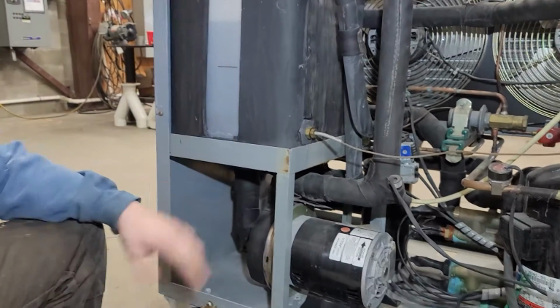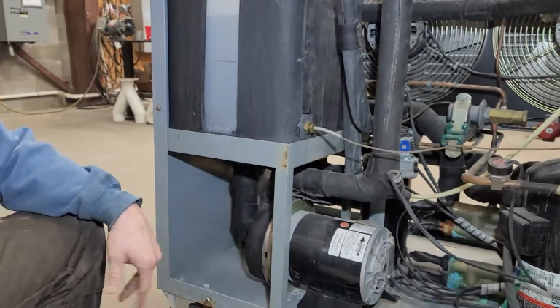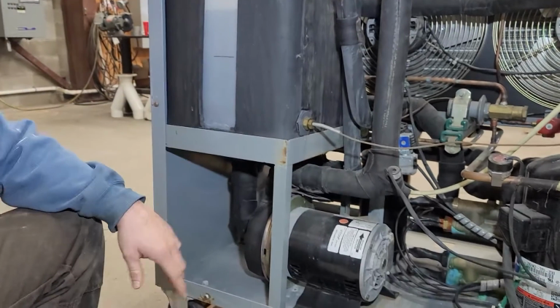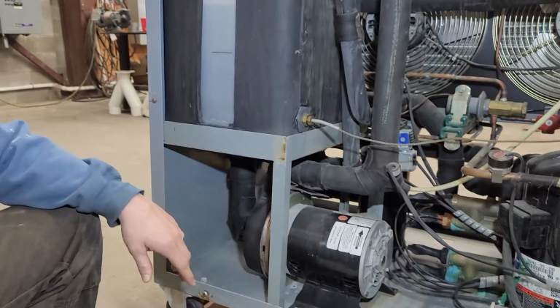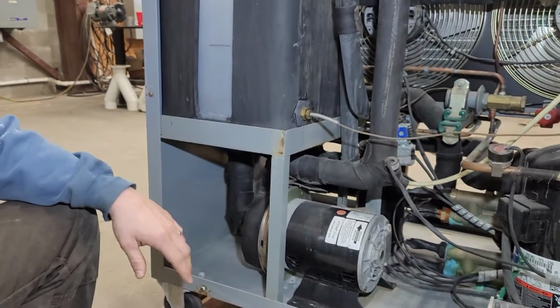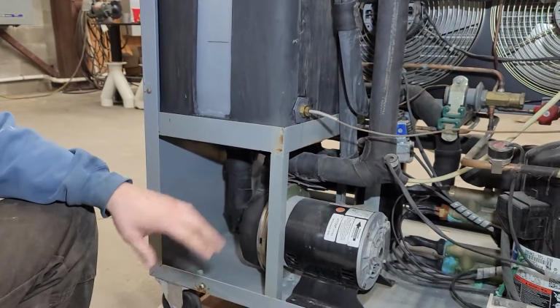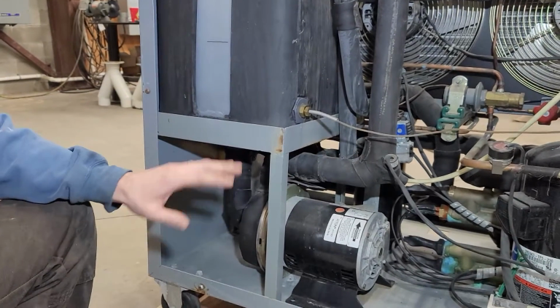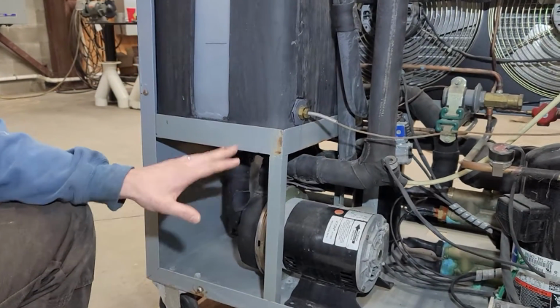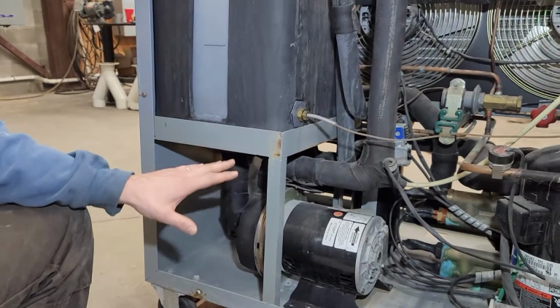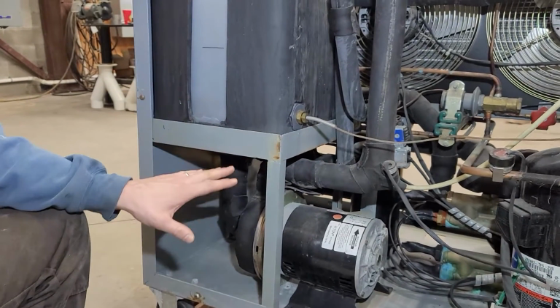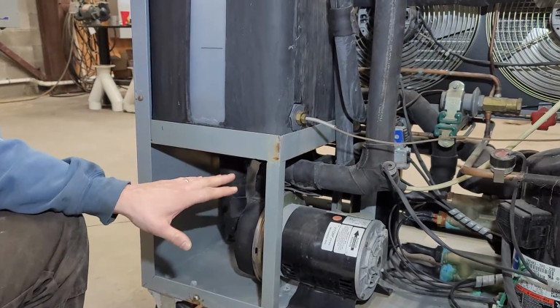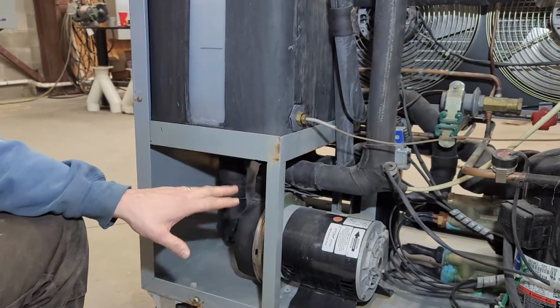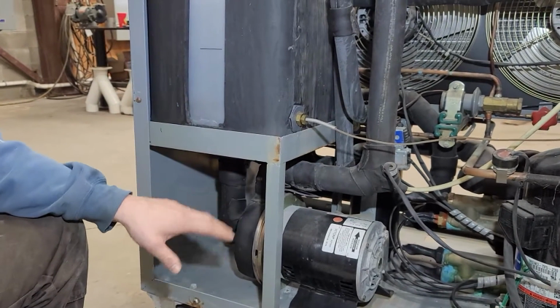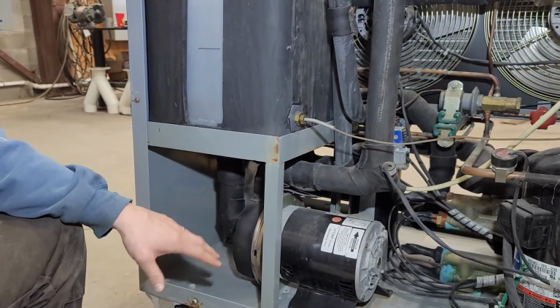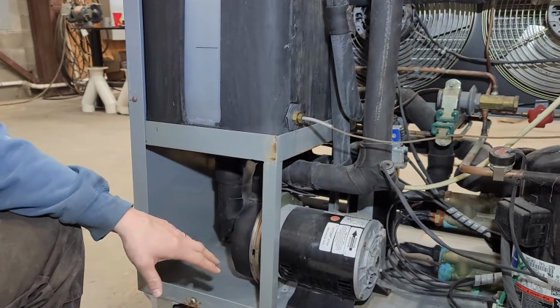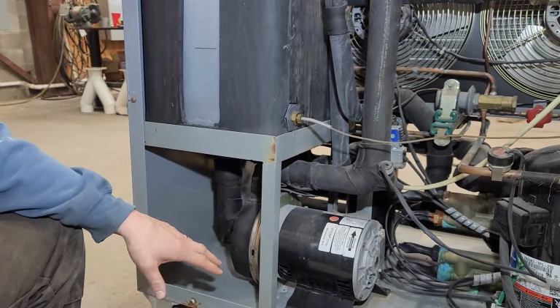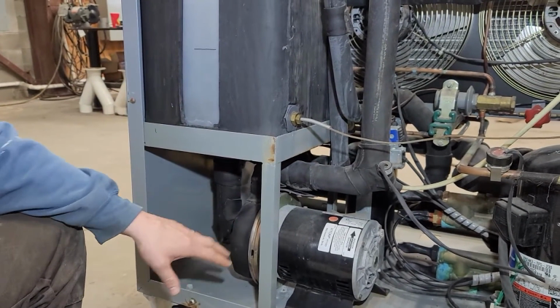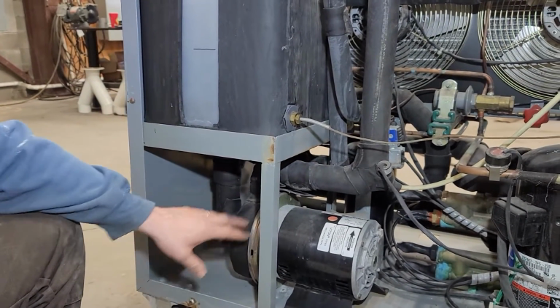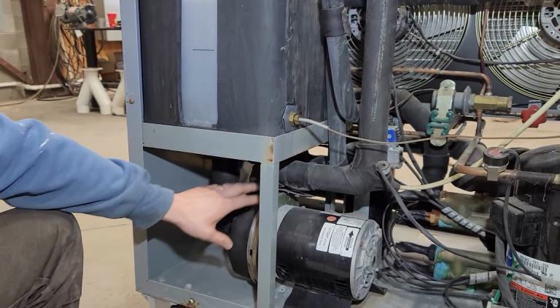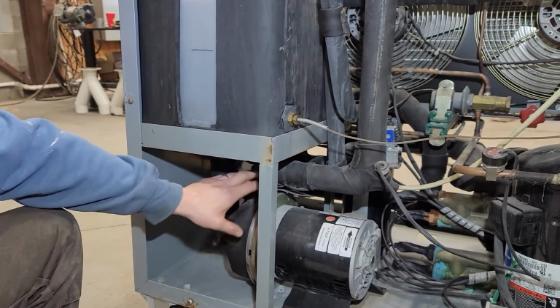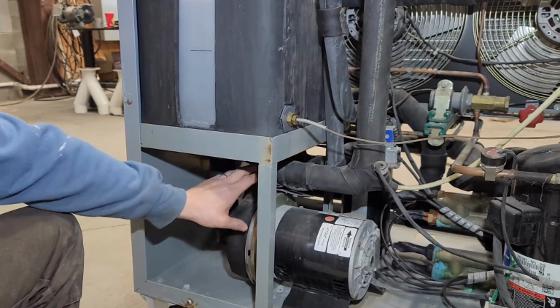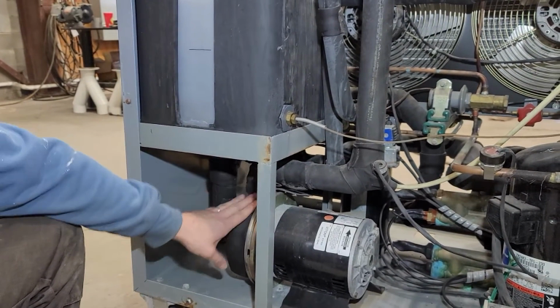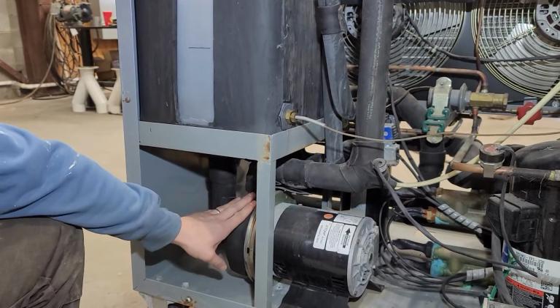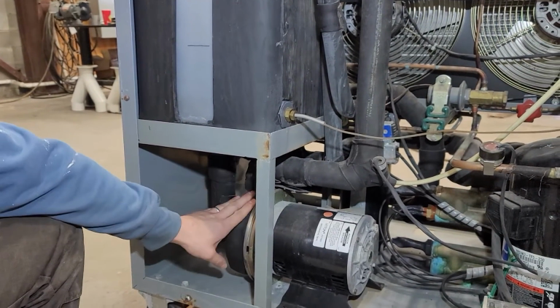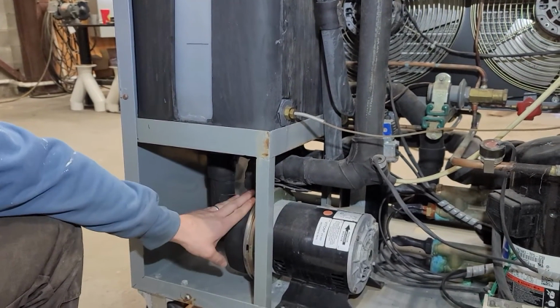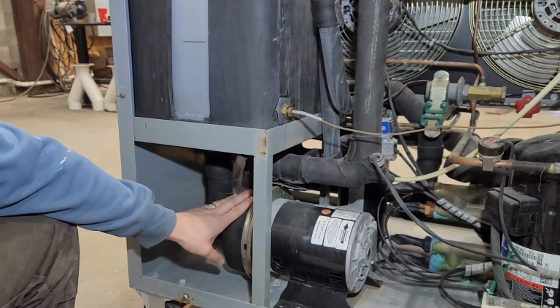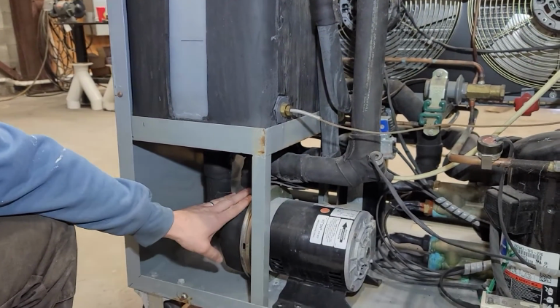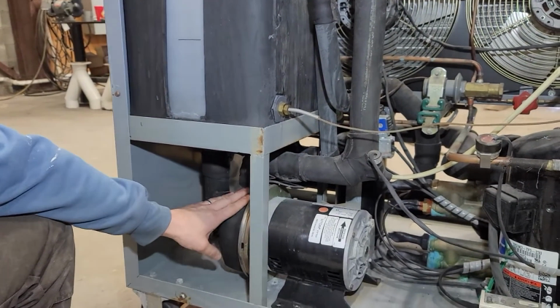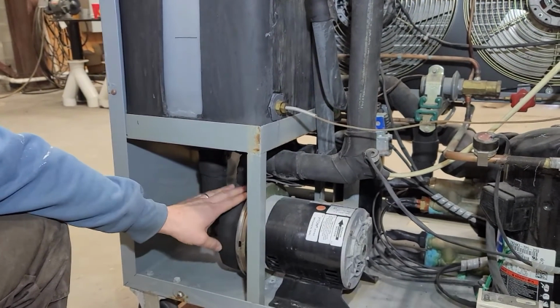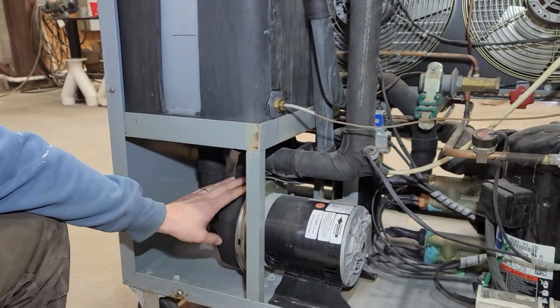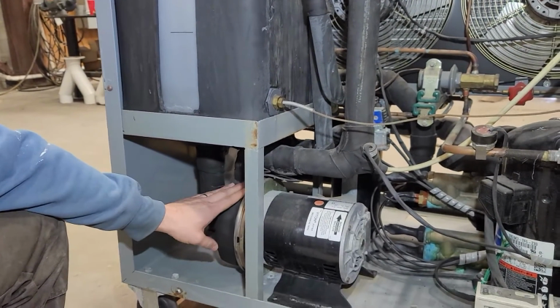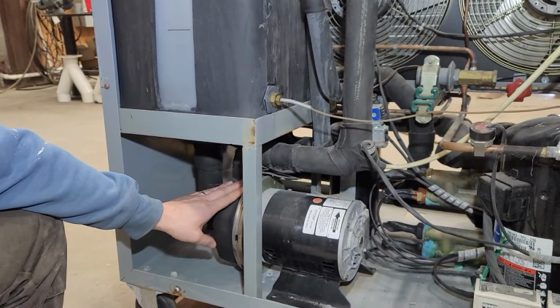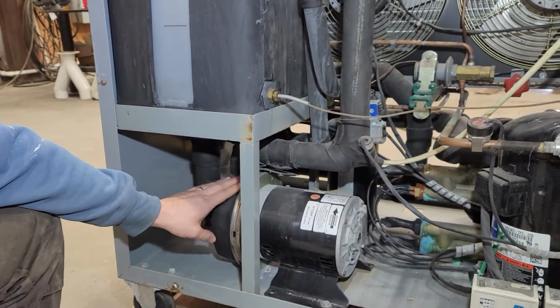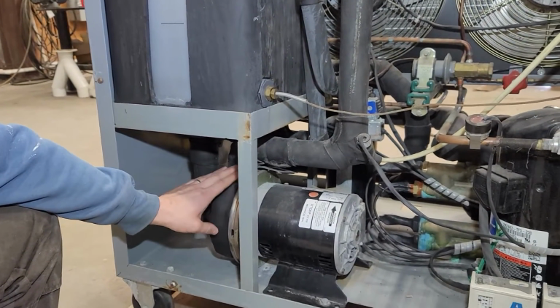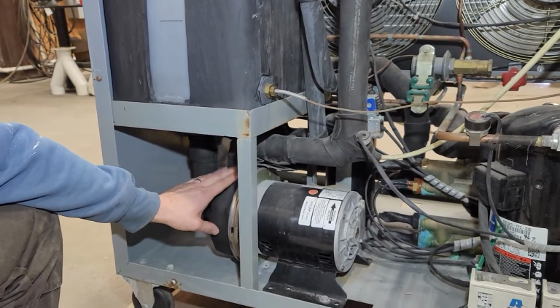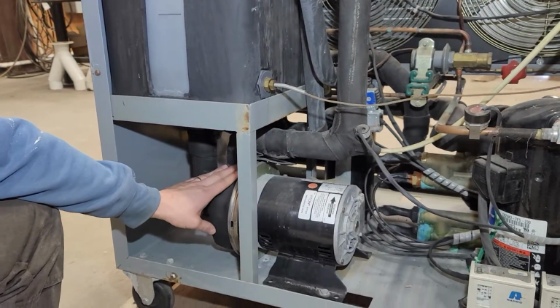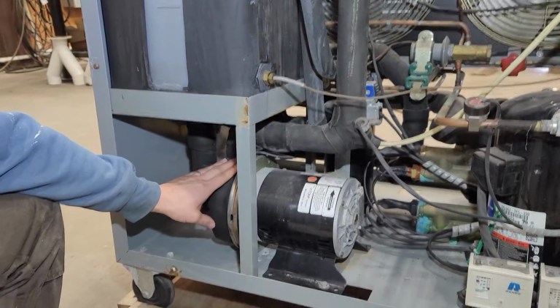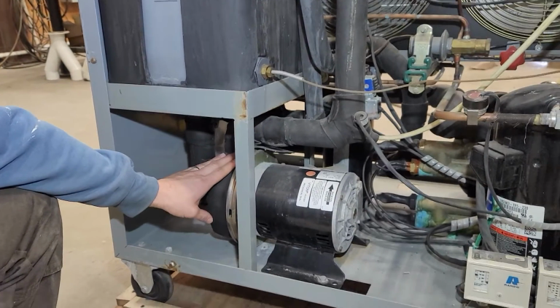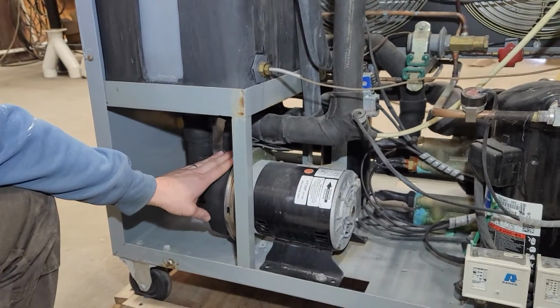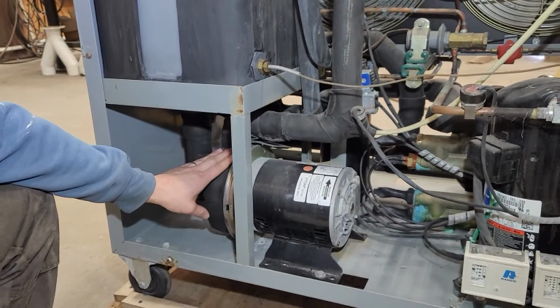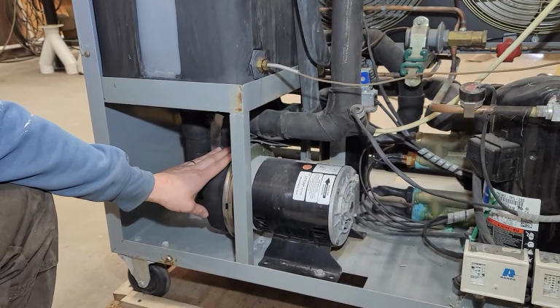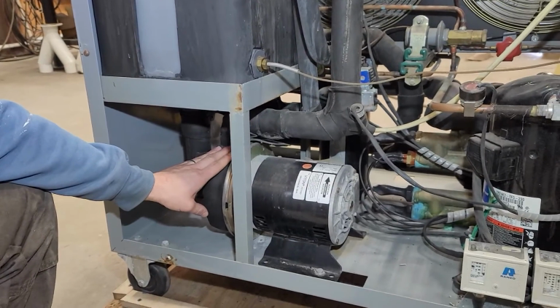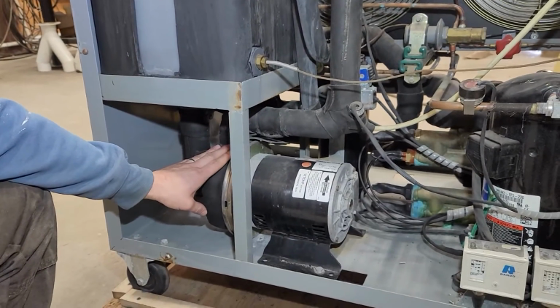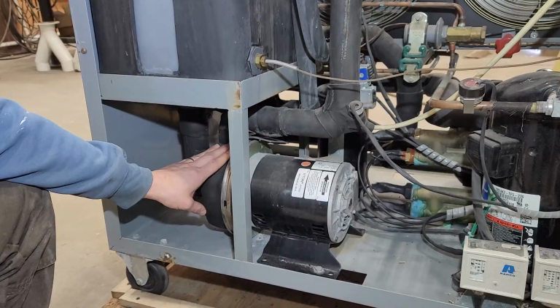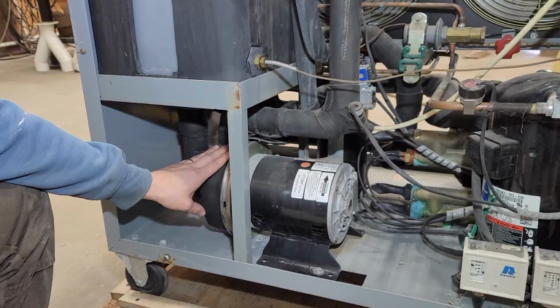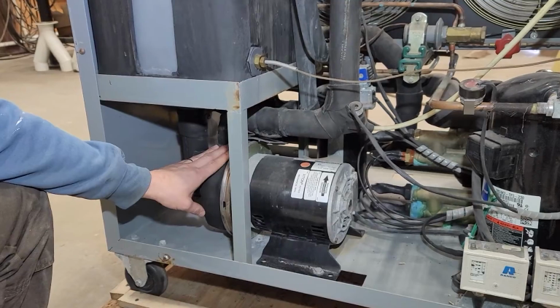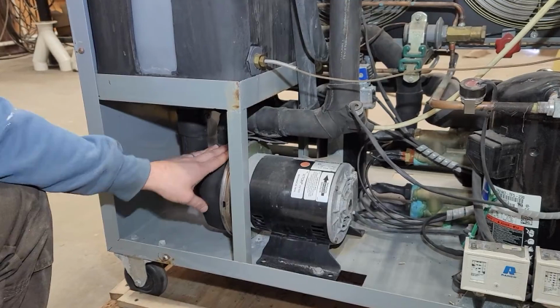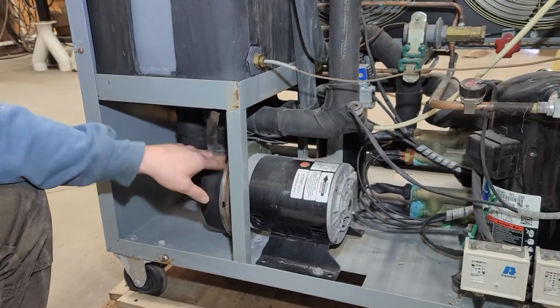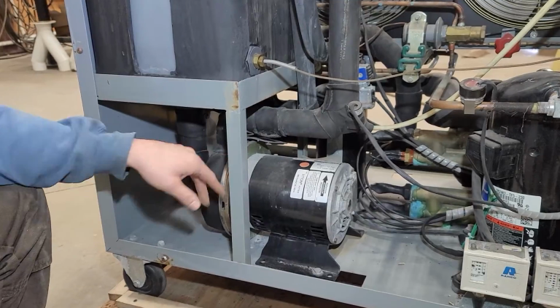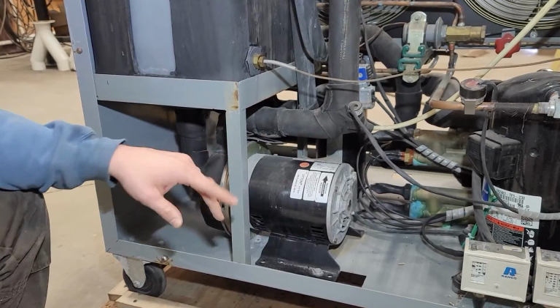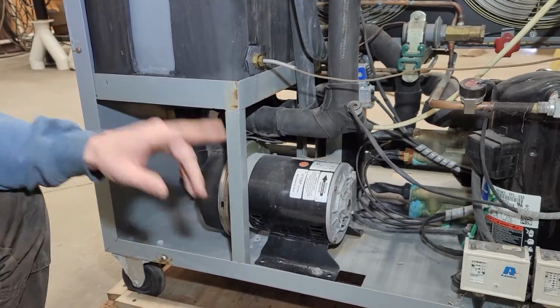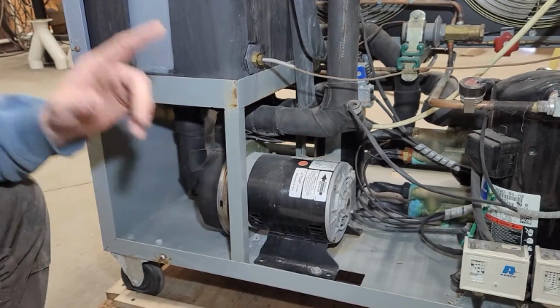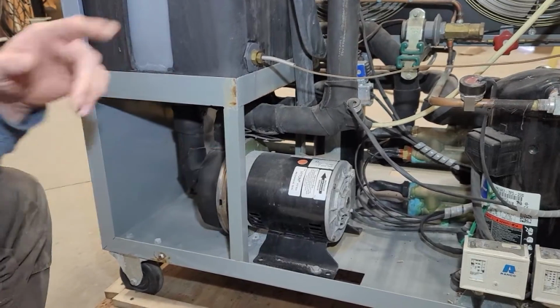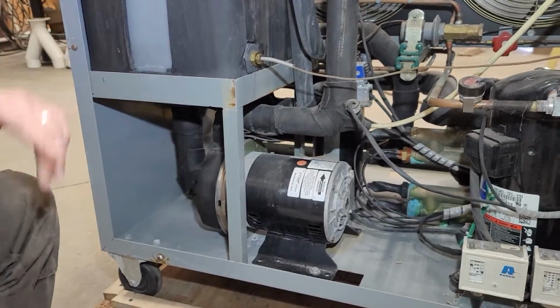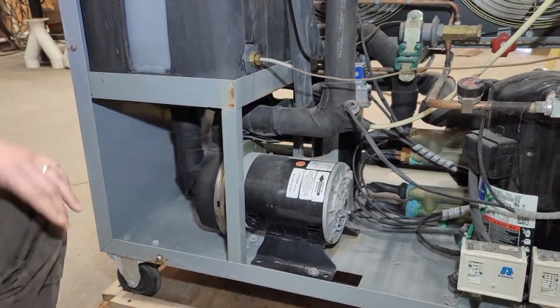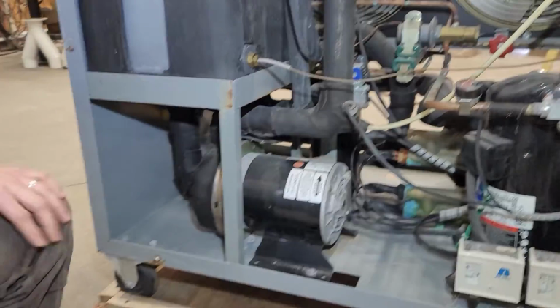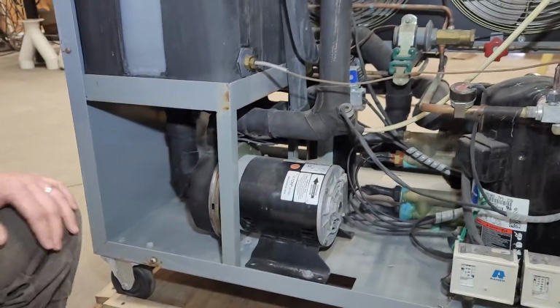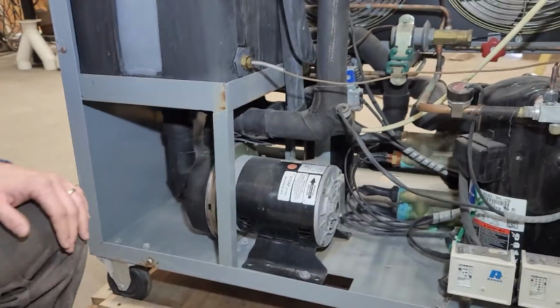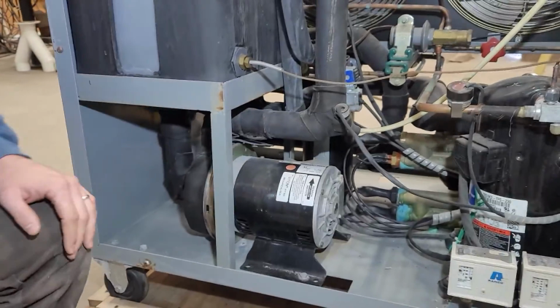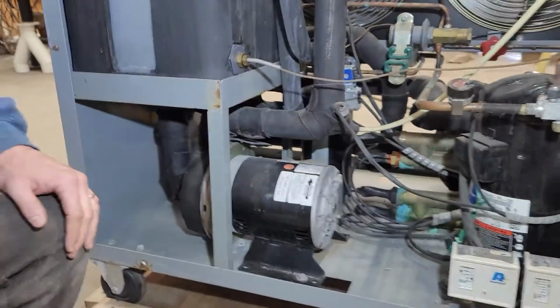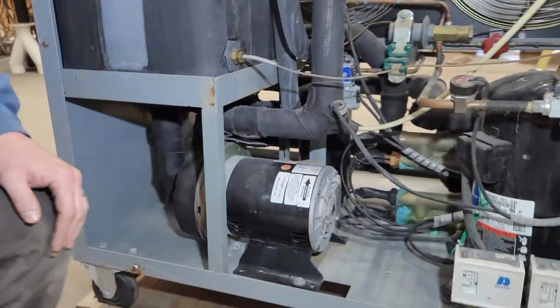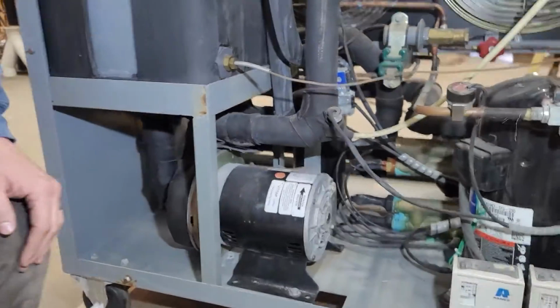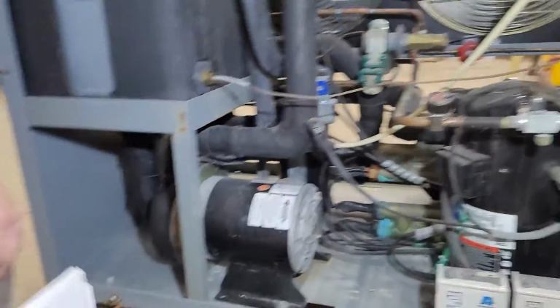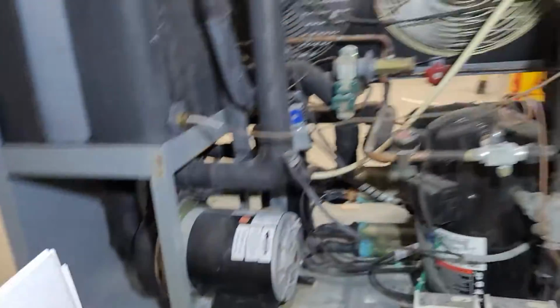When you start the unit up, you start the circuit pump first — what they call the supply pump. I can go ahead and show you that.